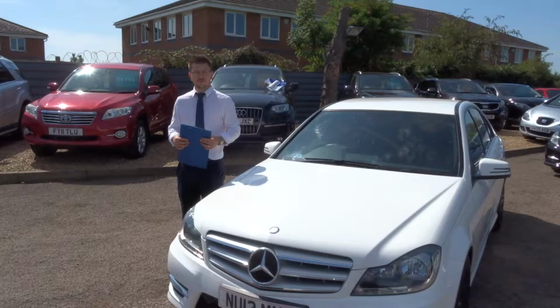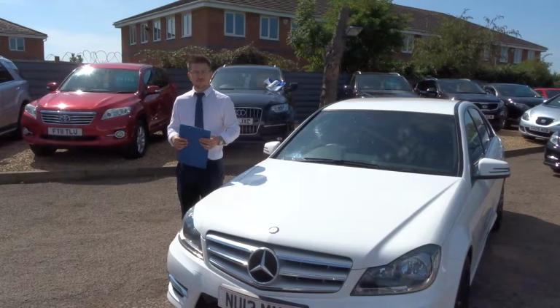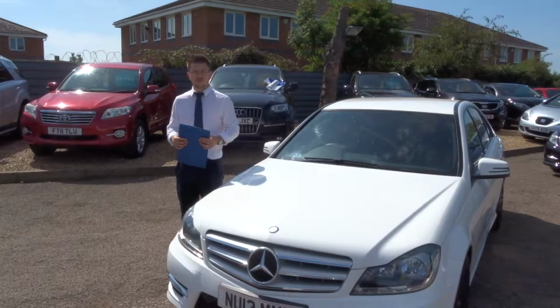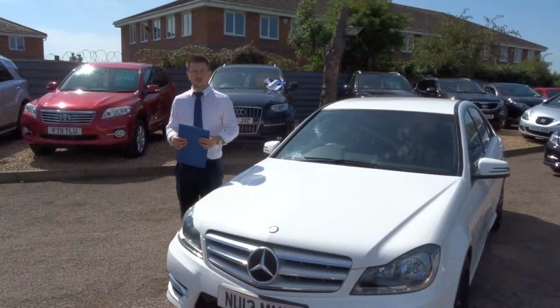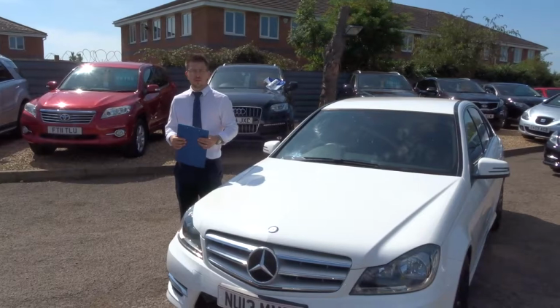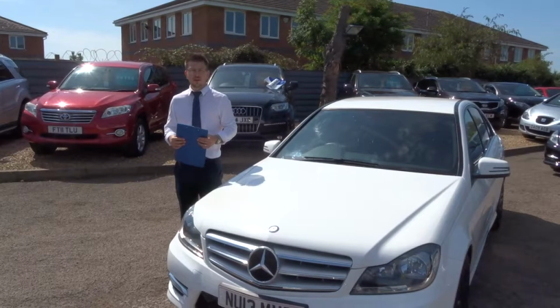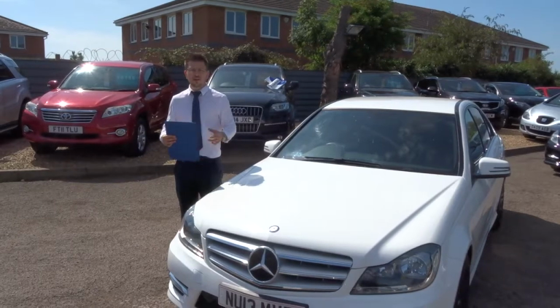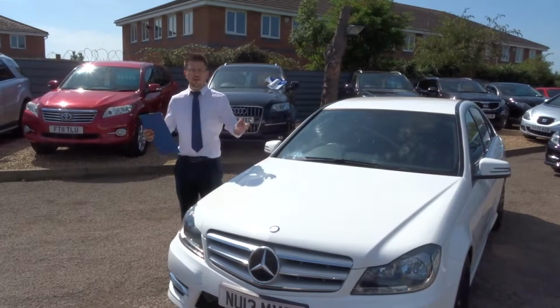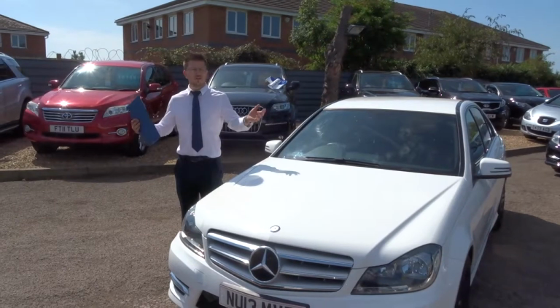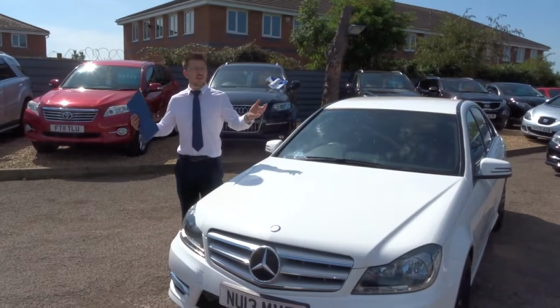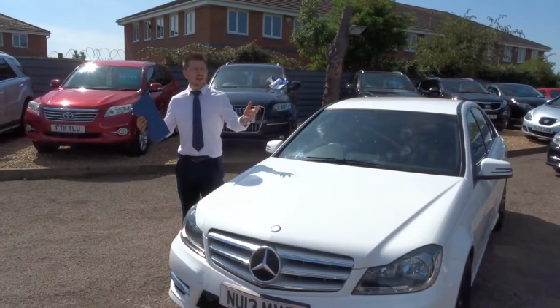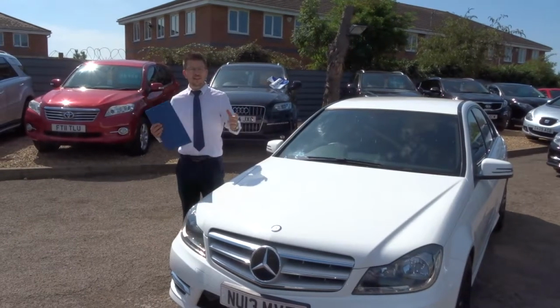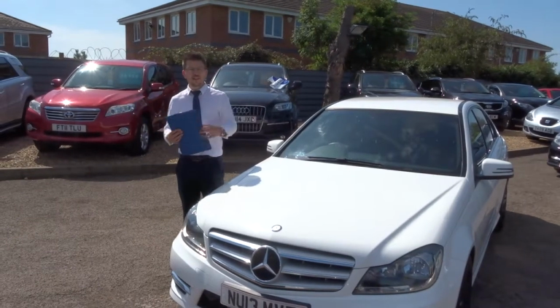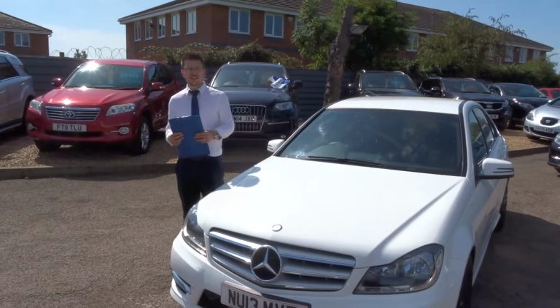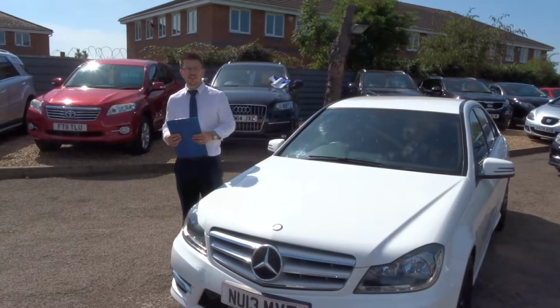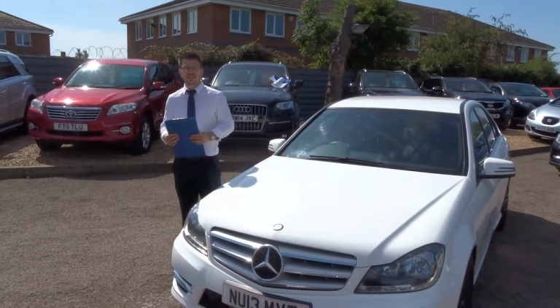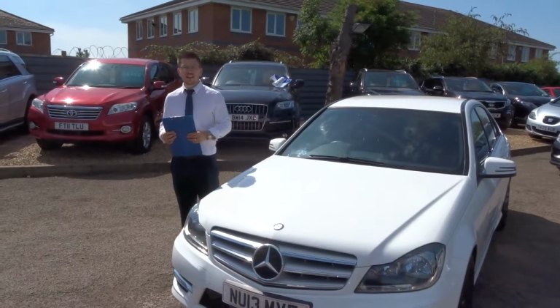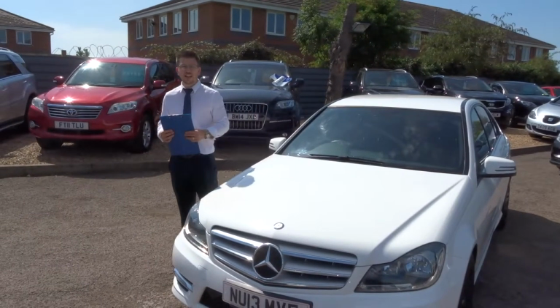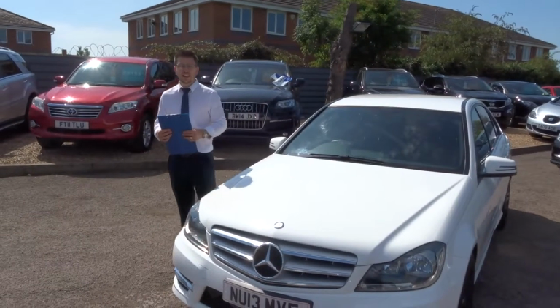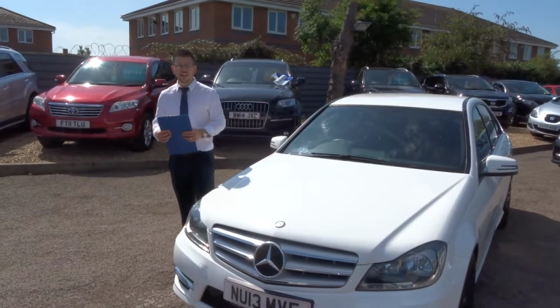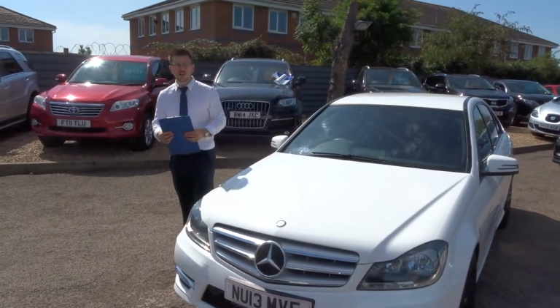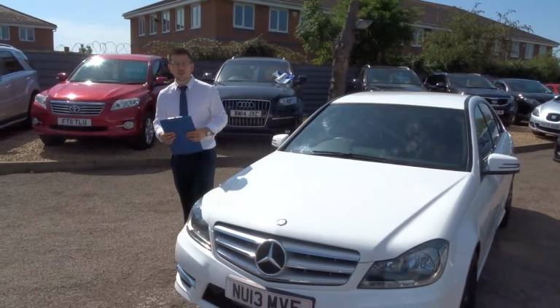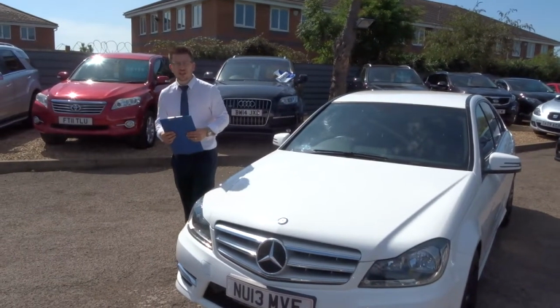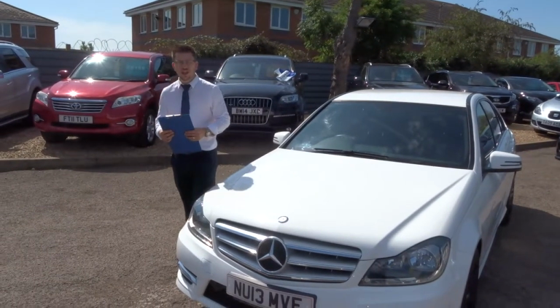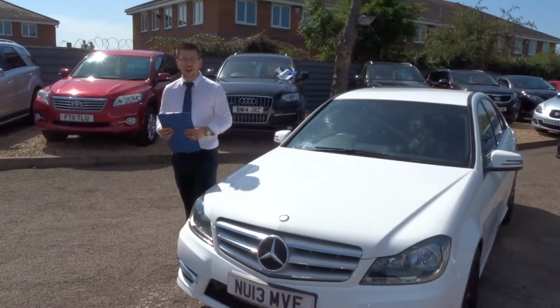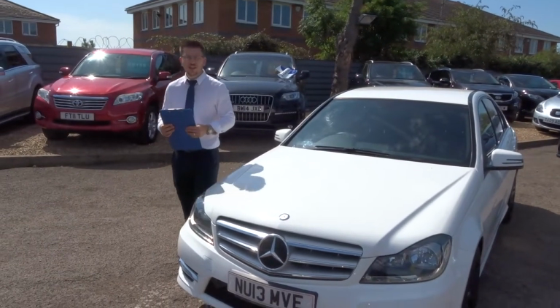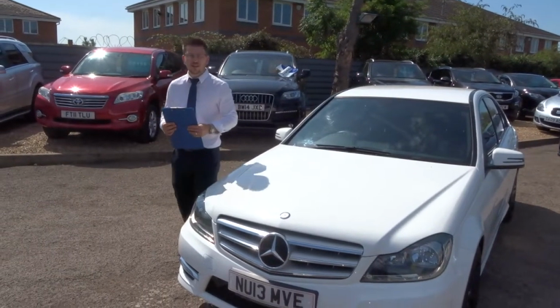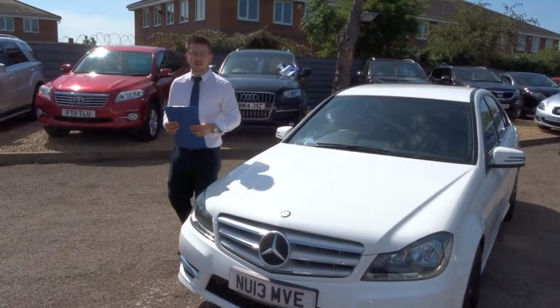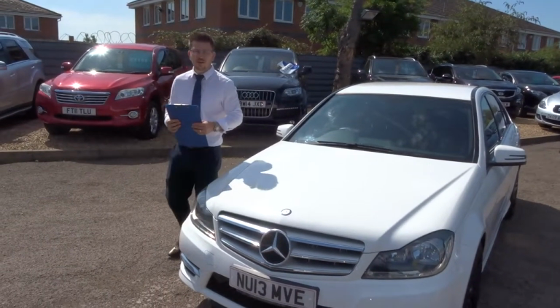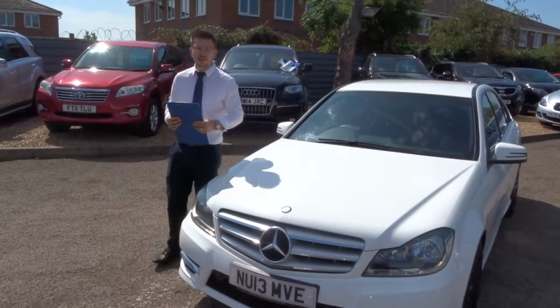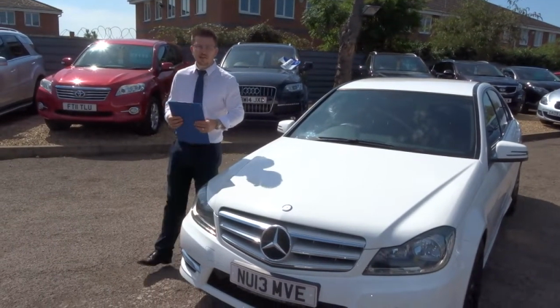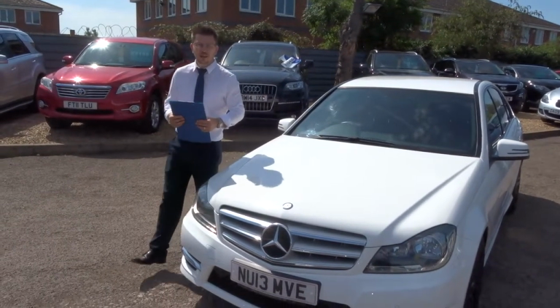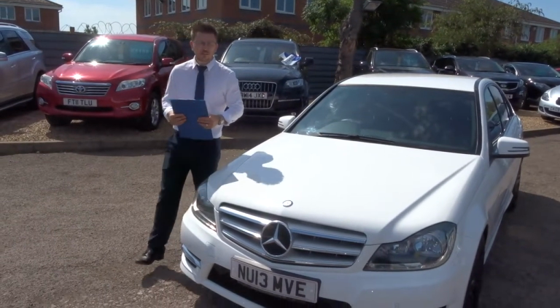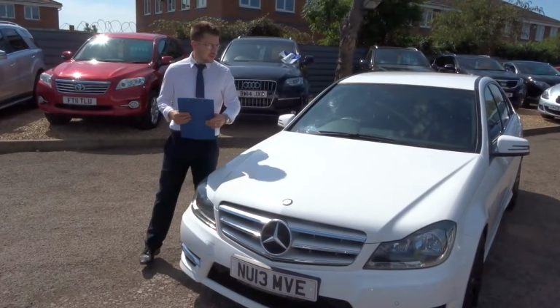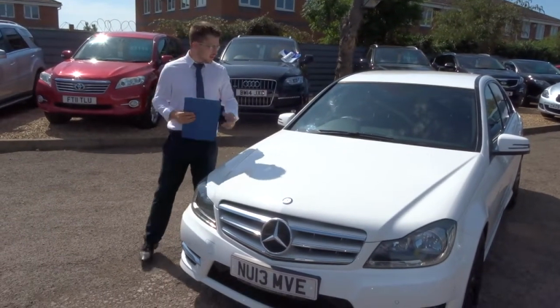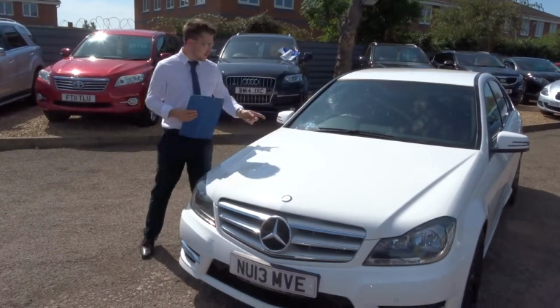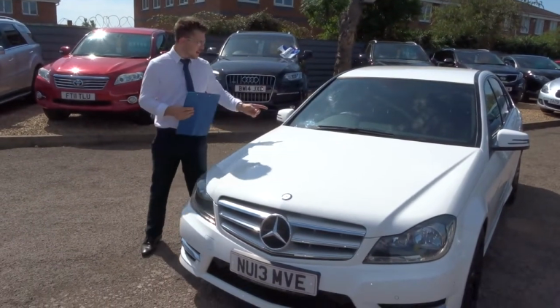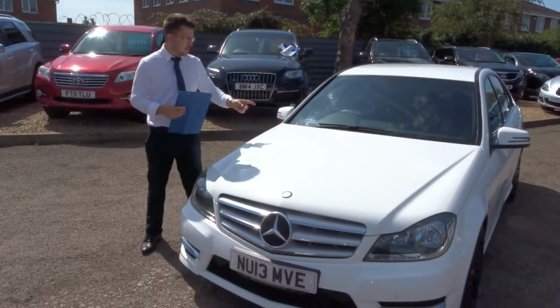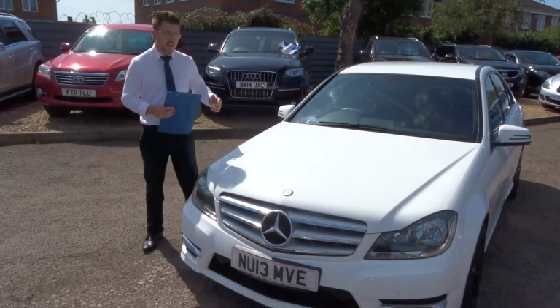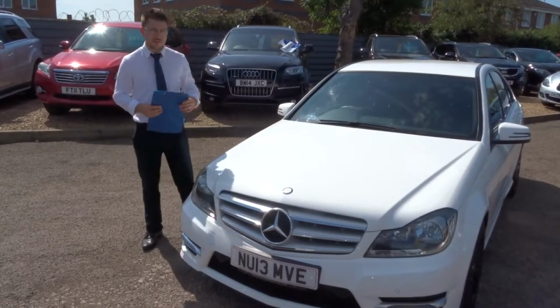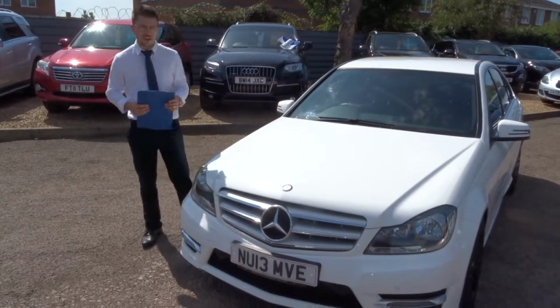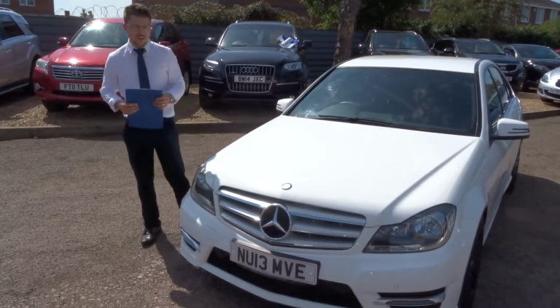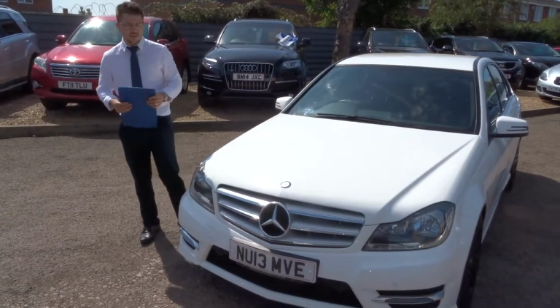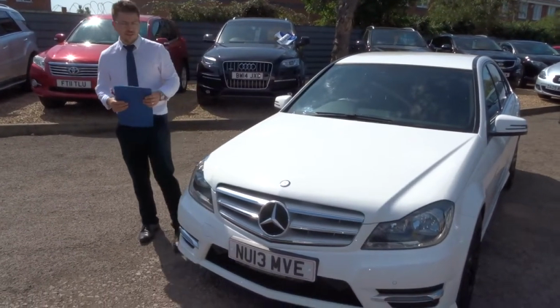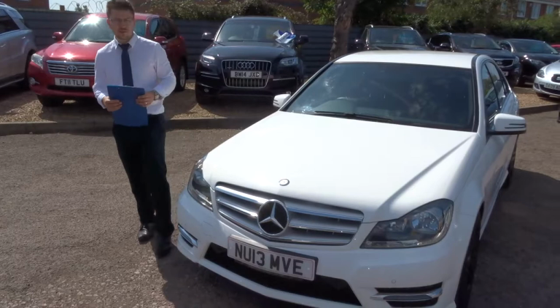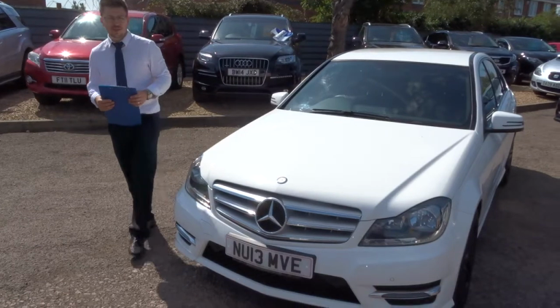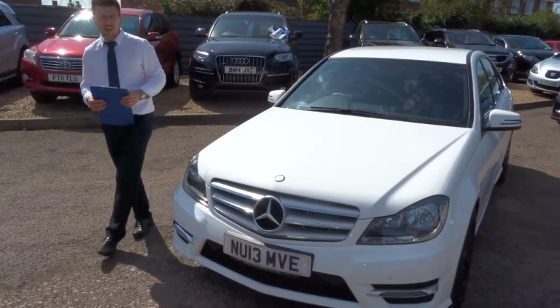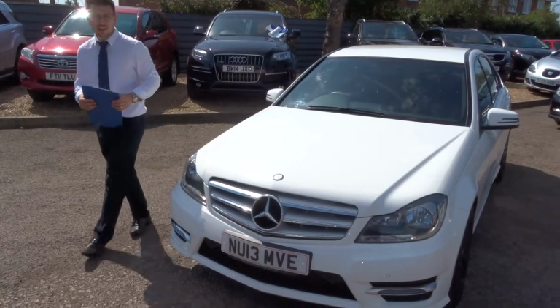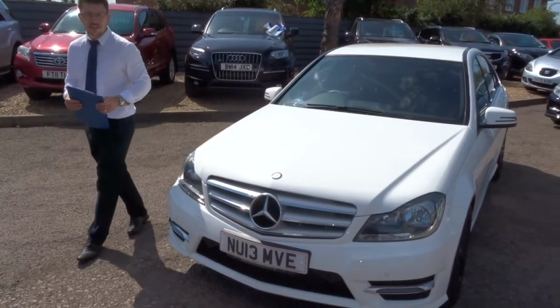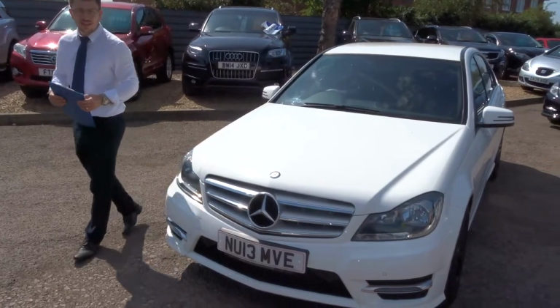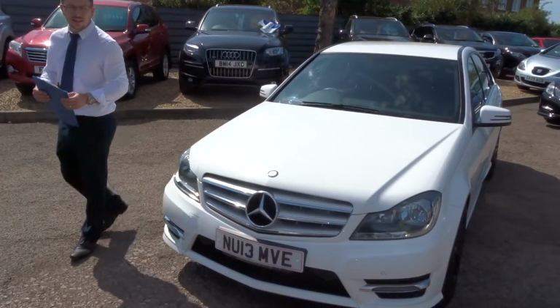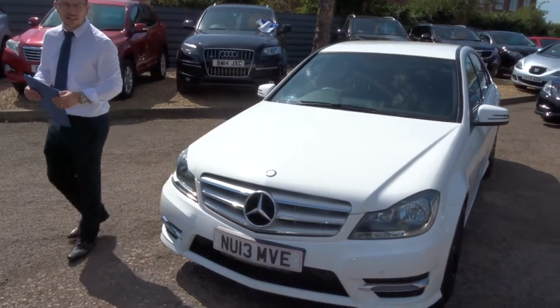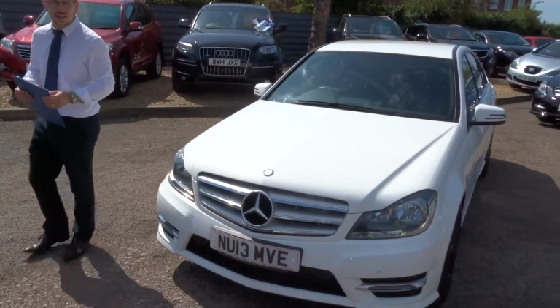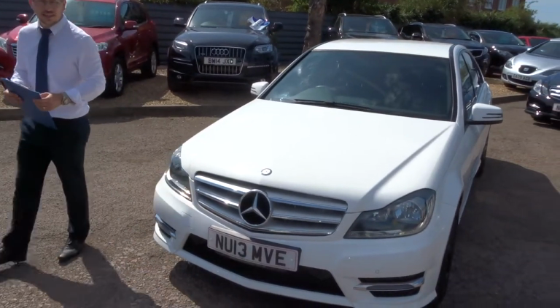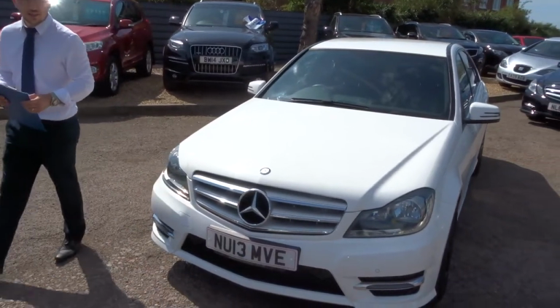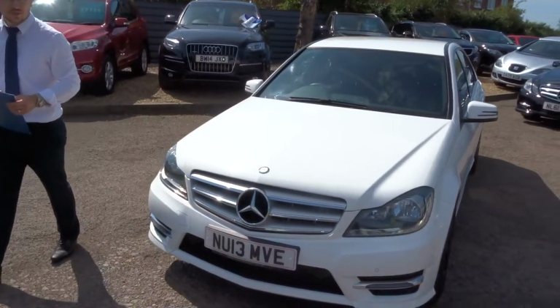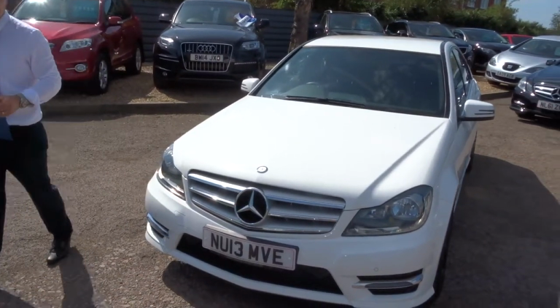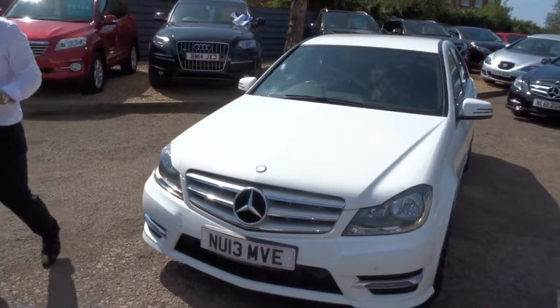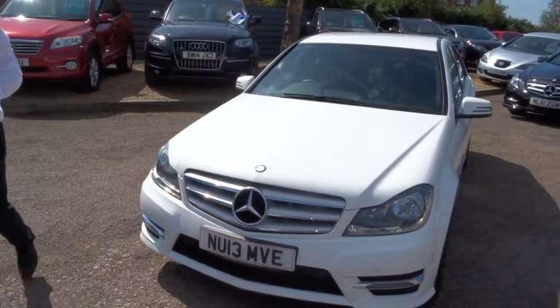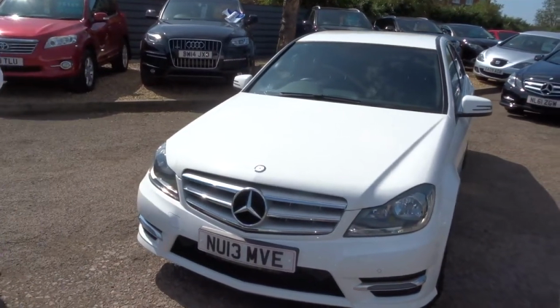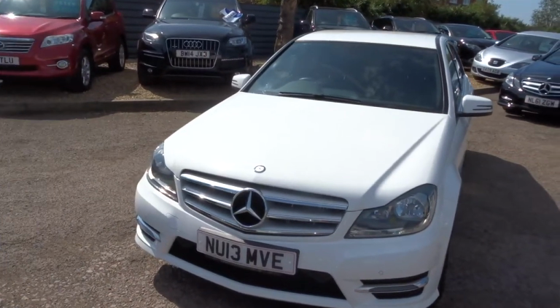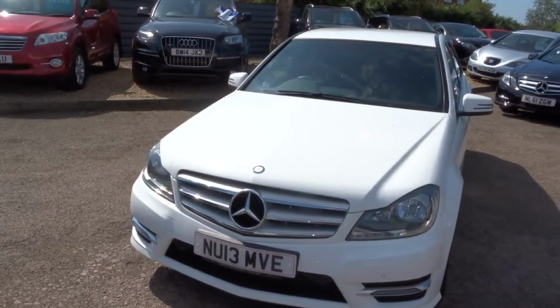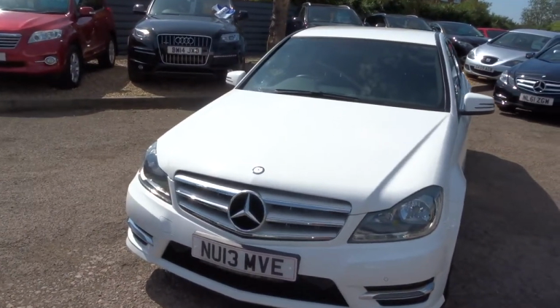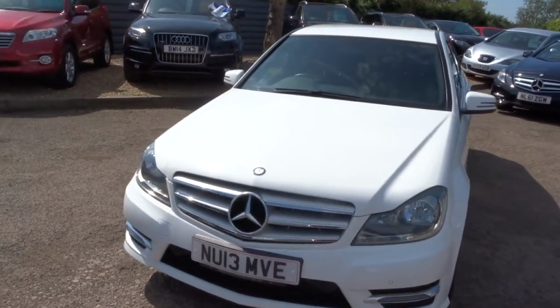Welcome to a very sunny country car. My name's Tom. Here we have a lovely Mercedes — let's give you a walk around the car.